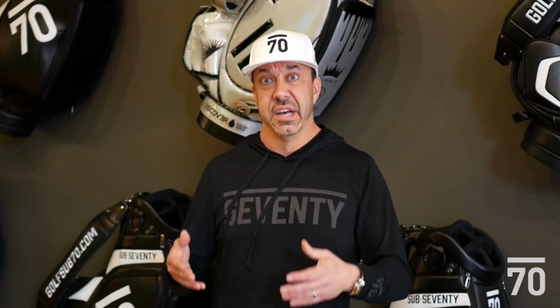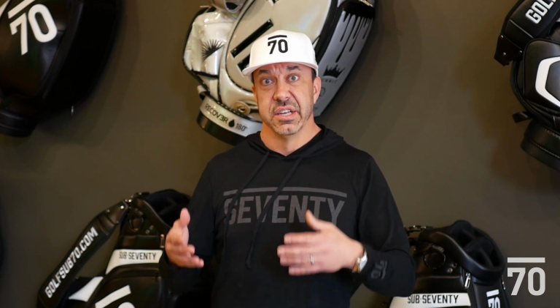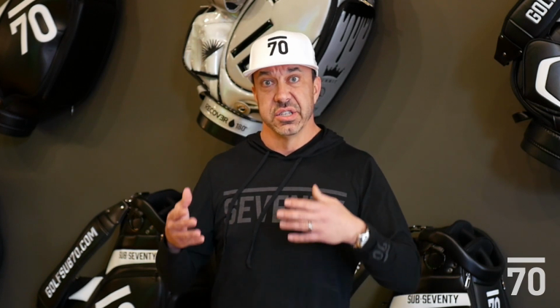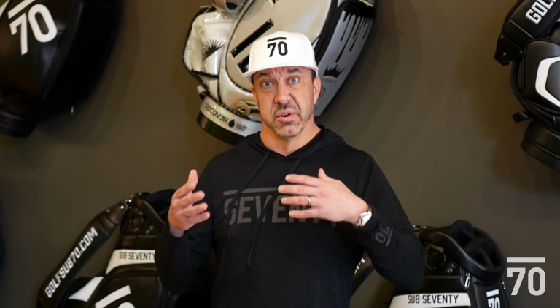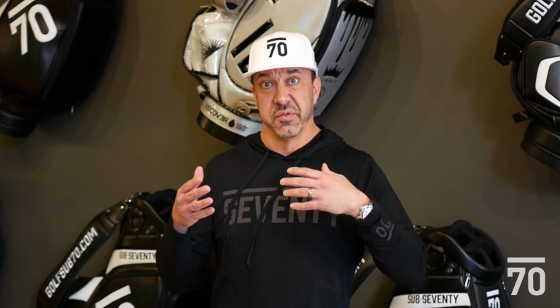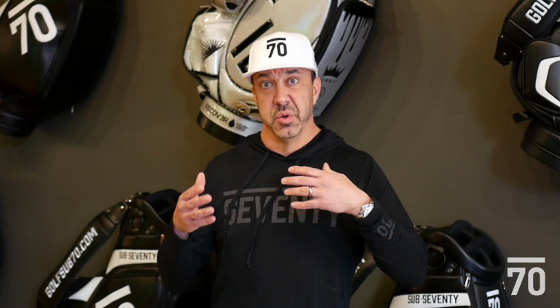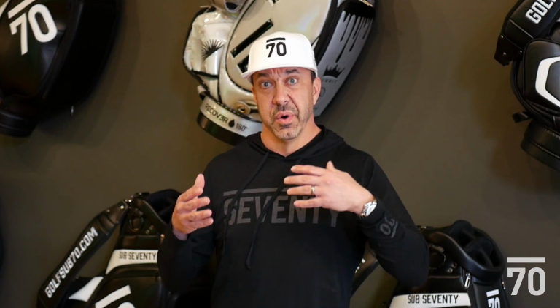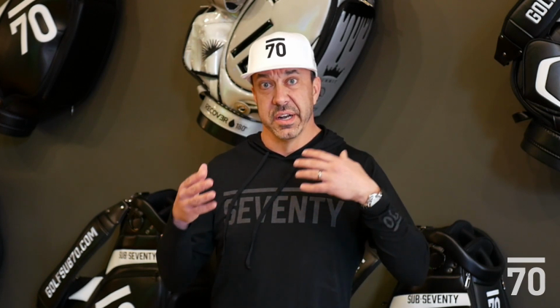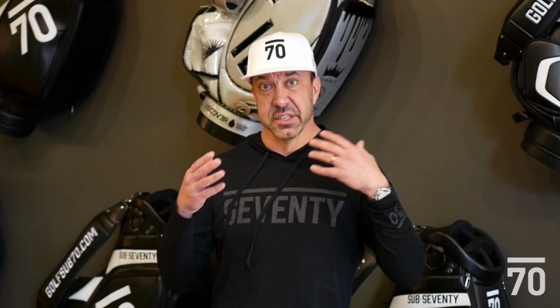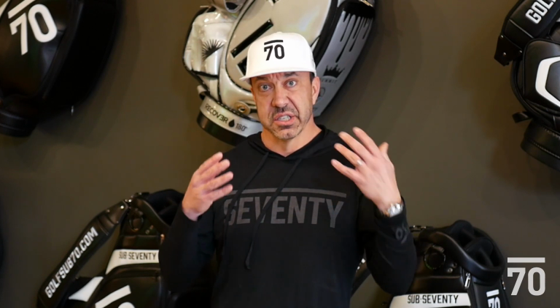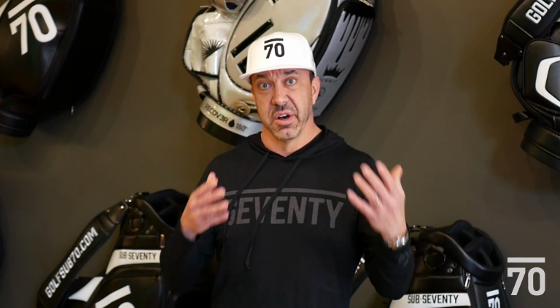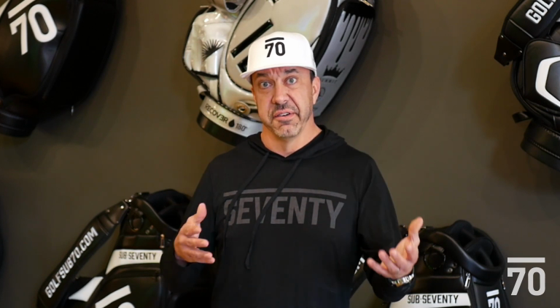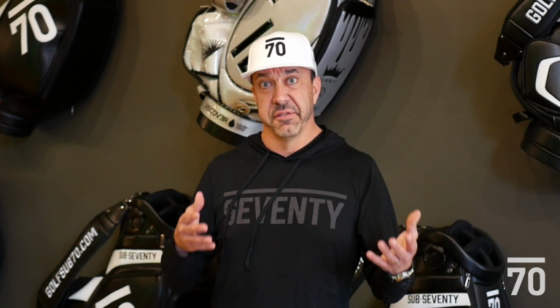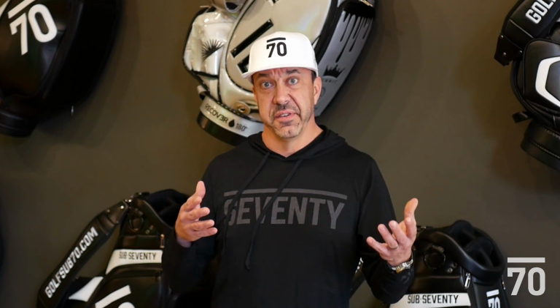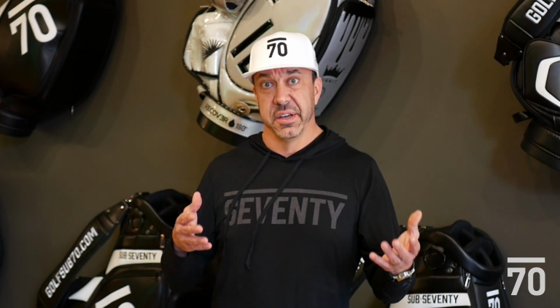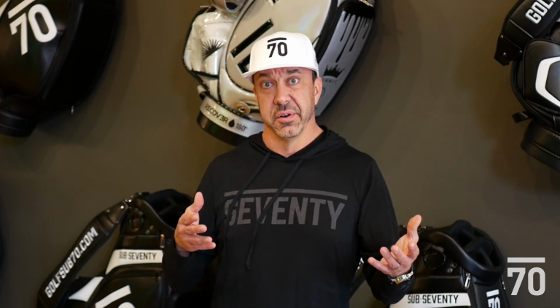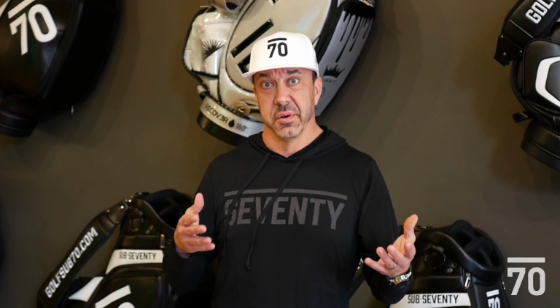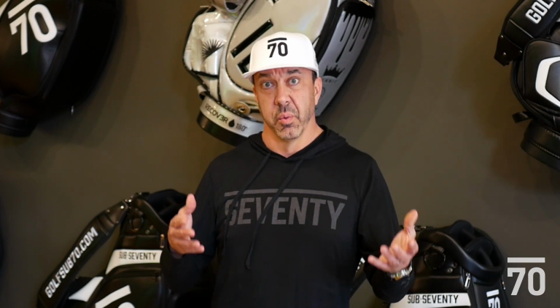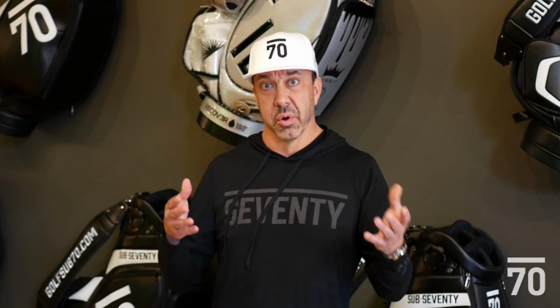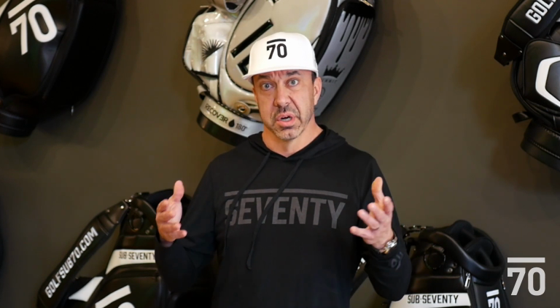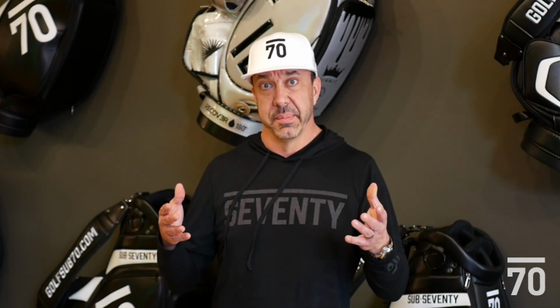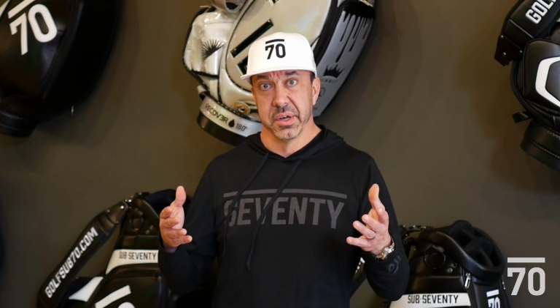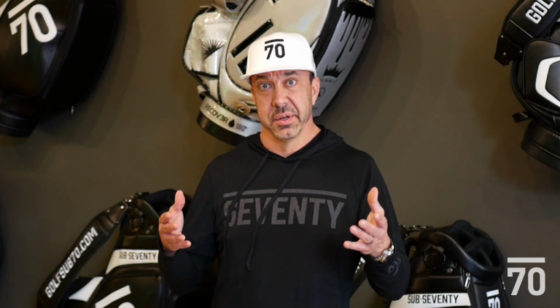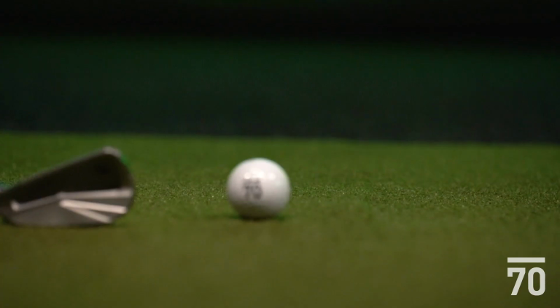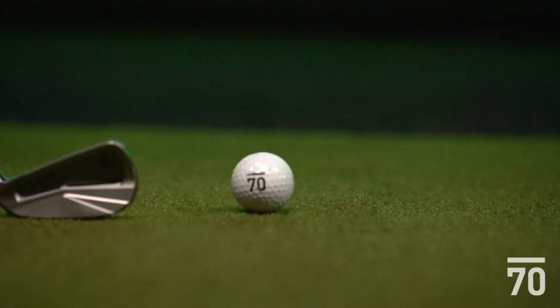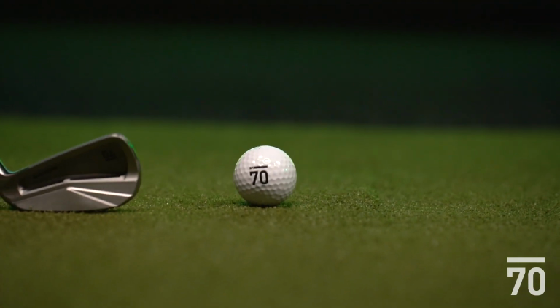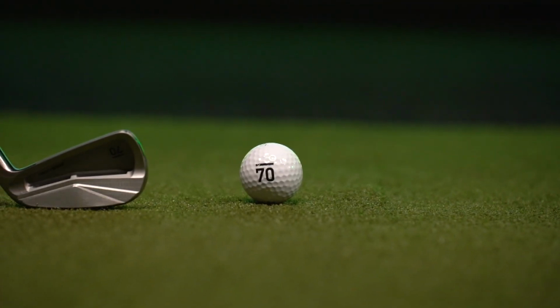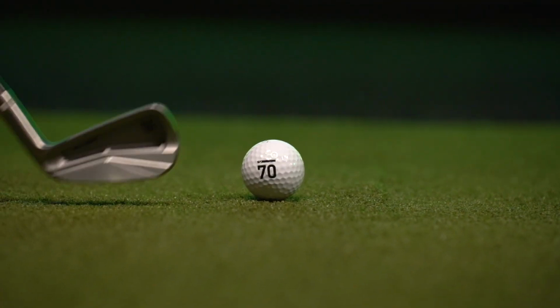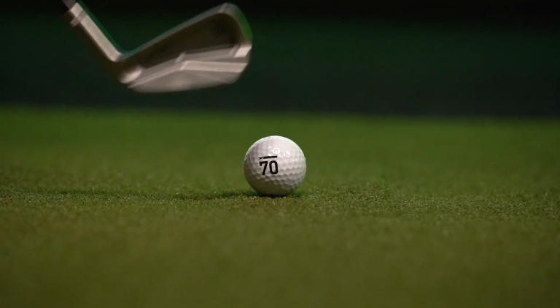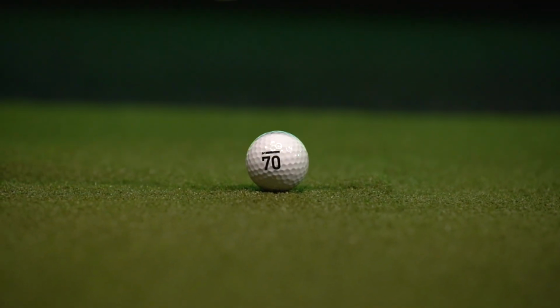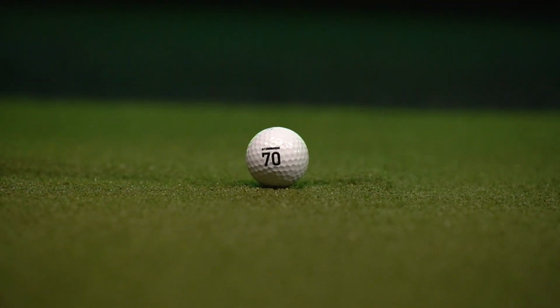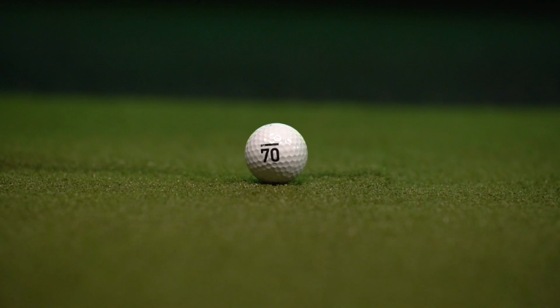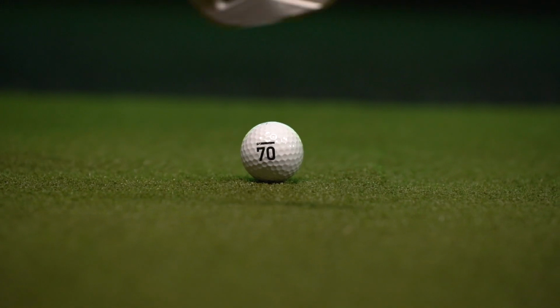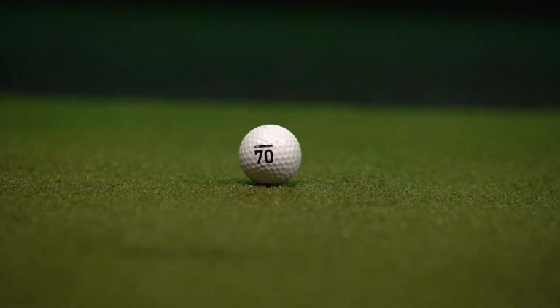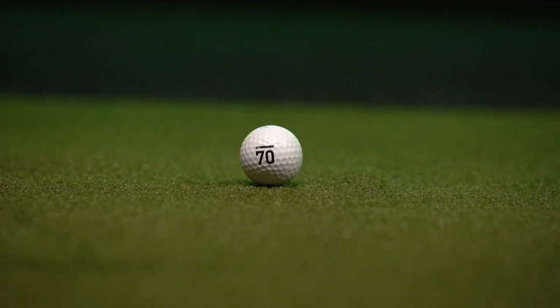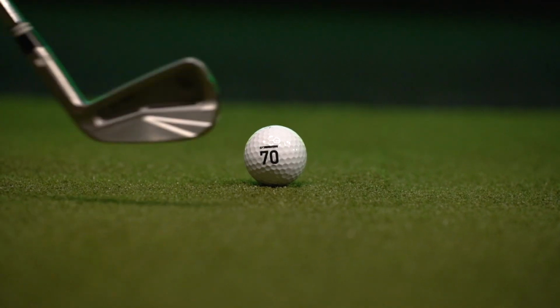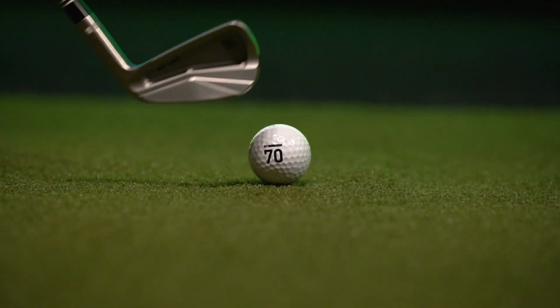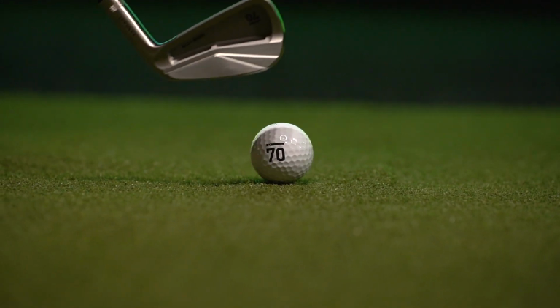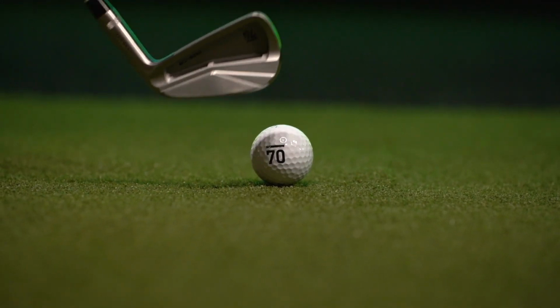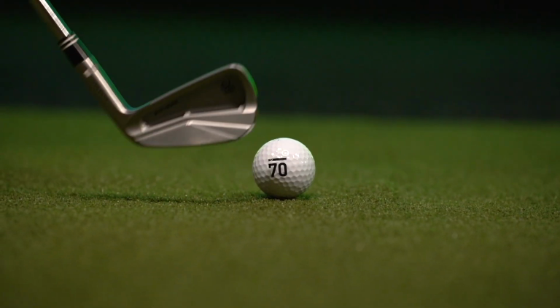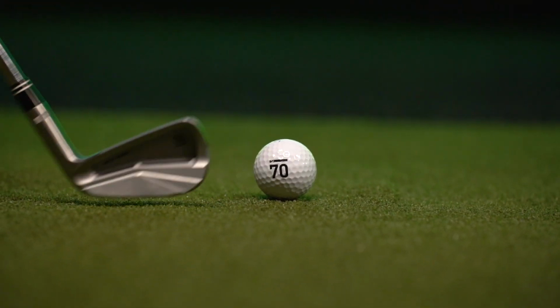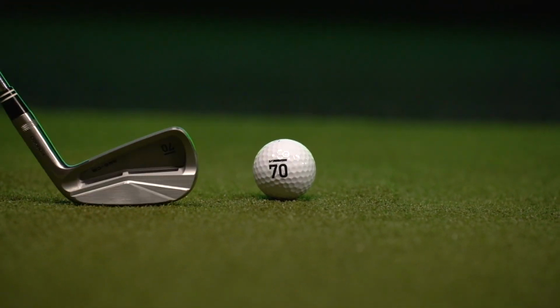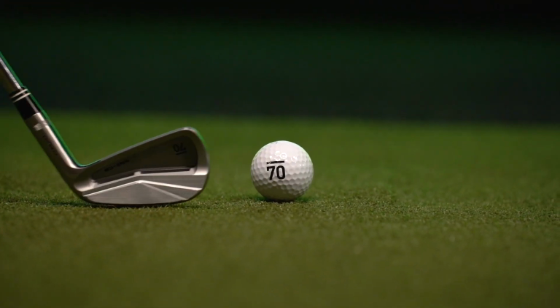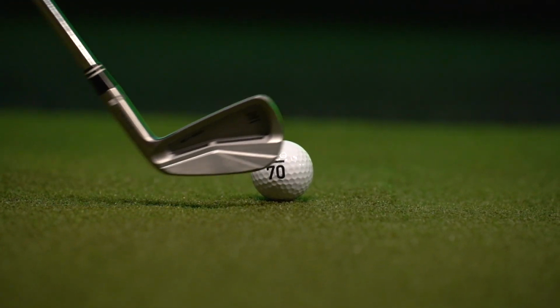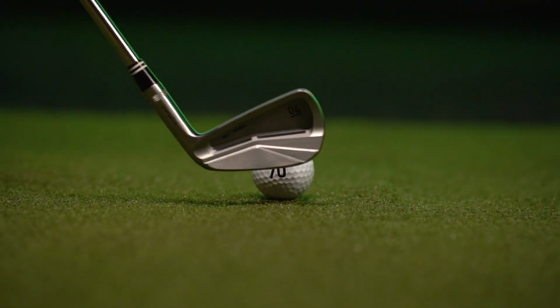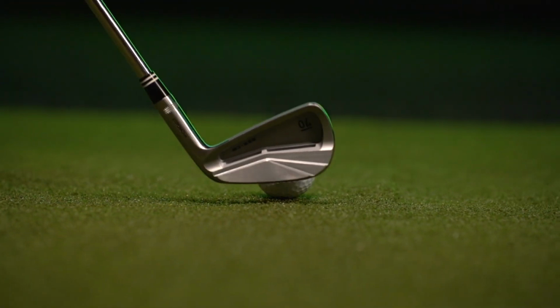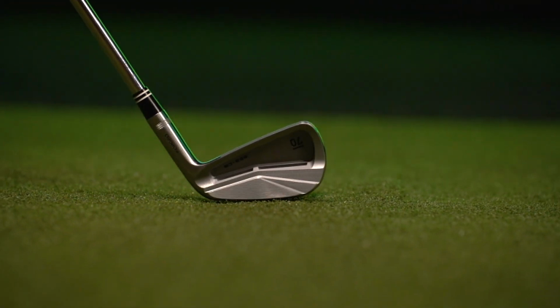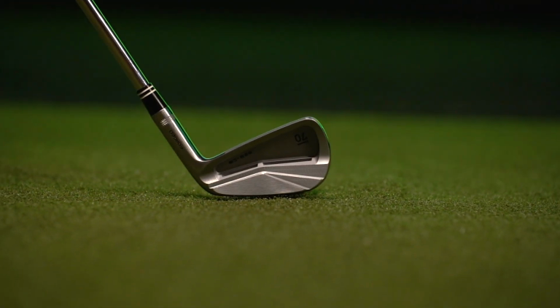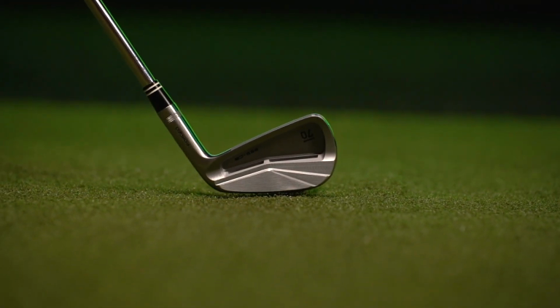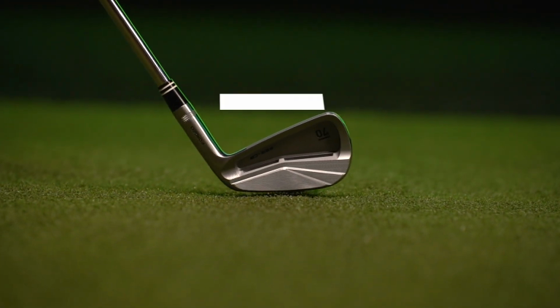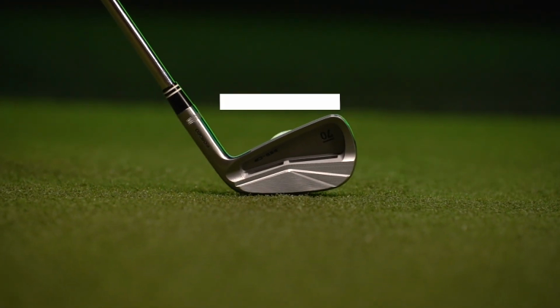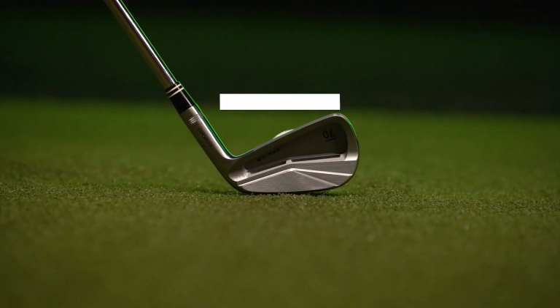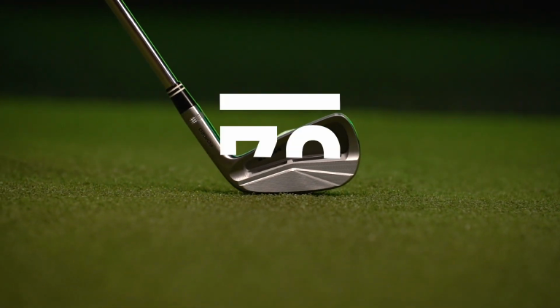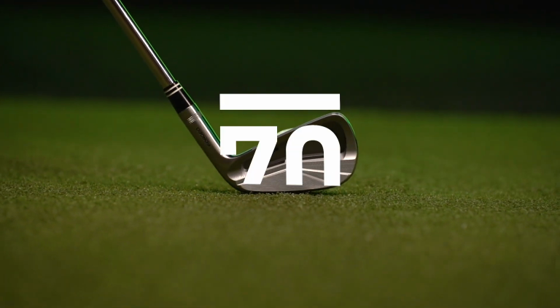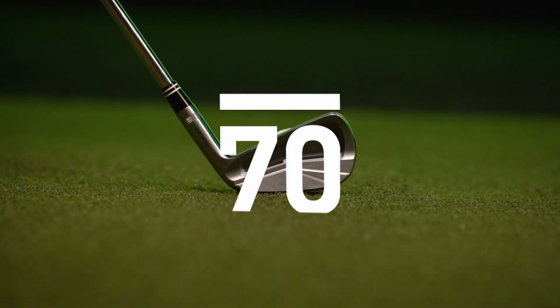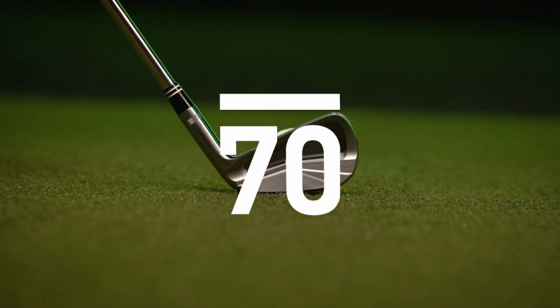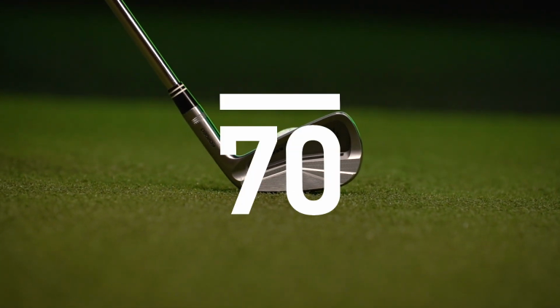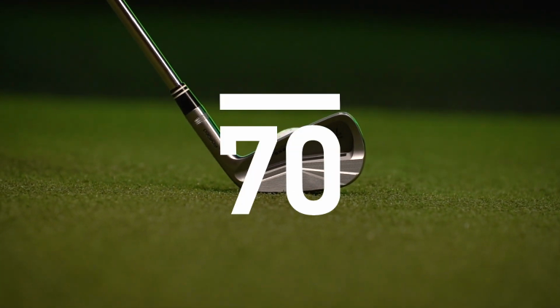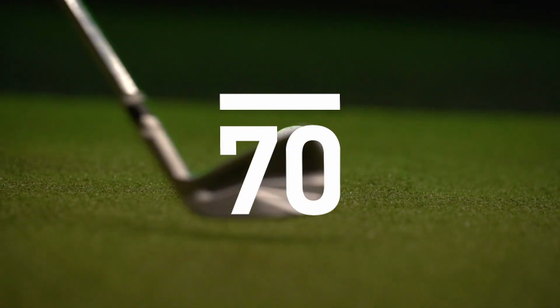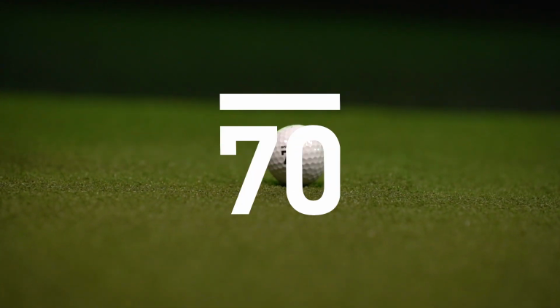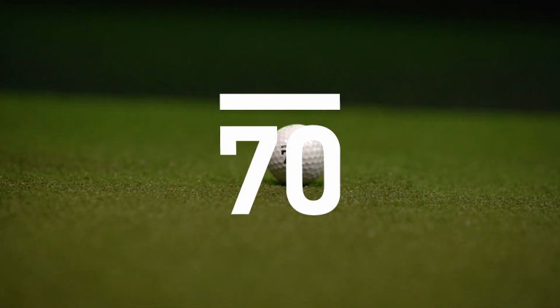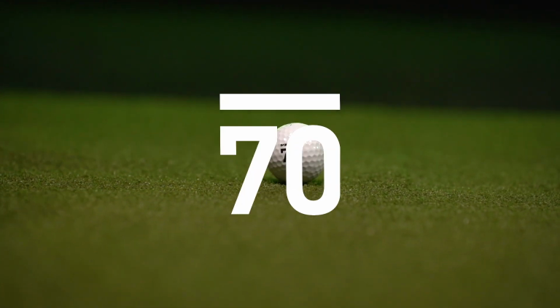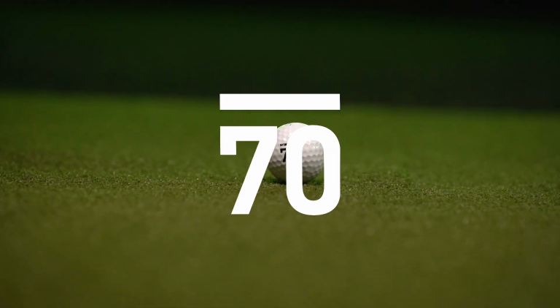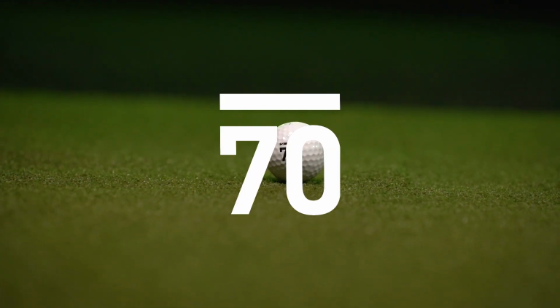So if you want a soft feel, workability, but with a lot of forgiveness in one iron, the 659CB should be perfect for you.